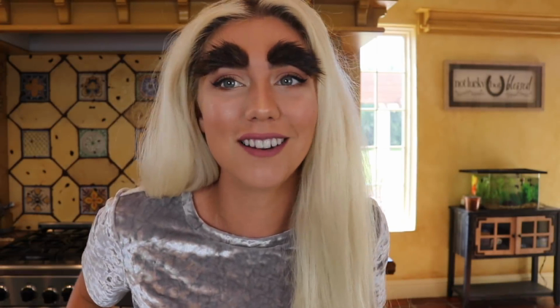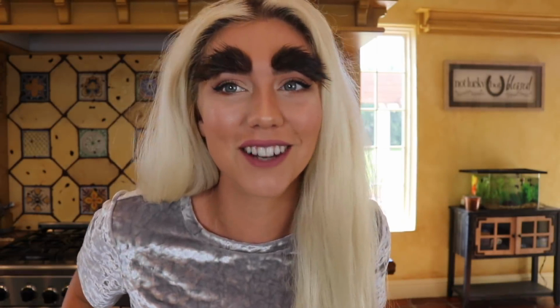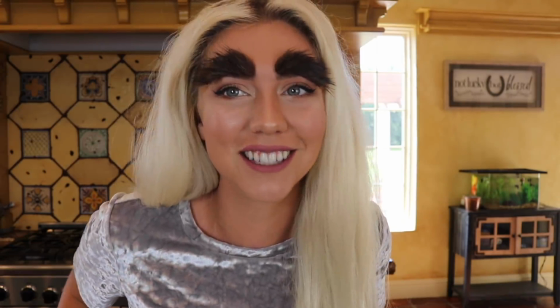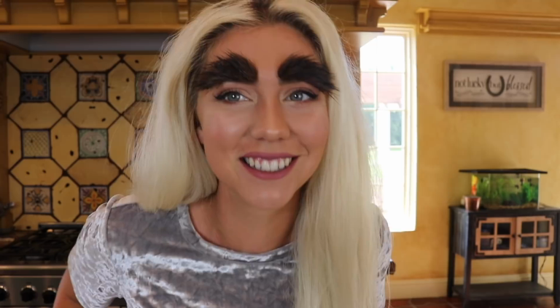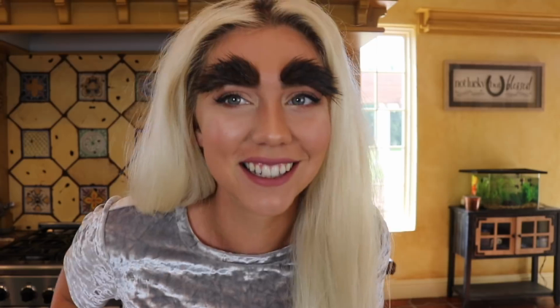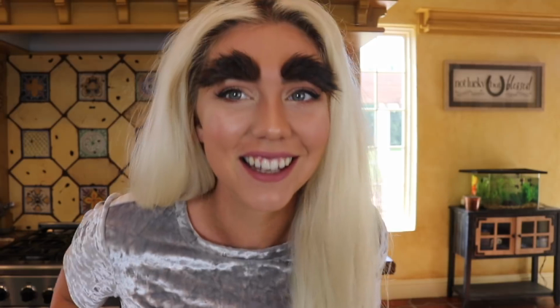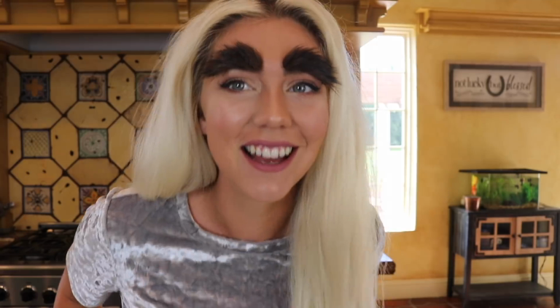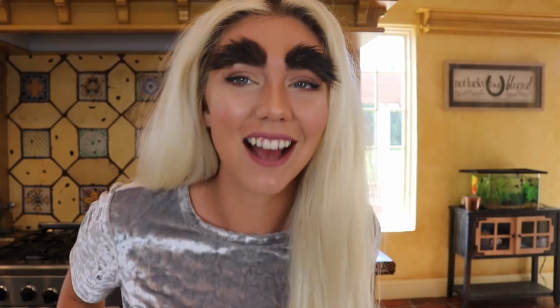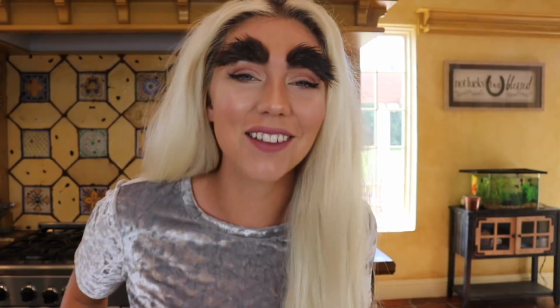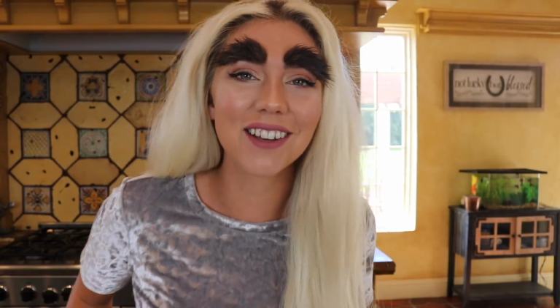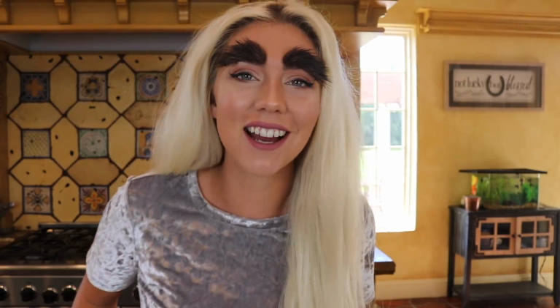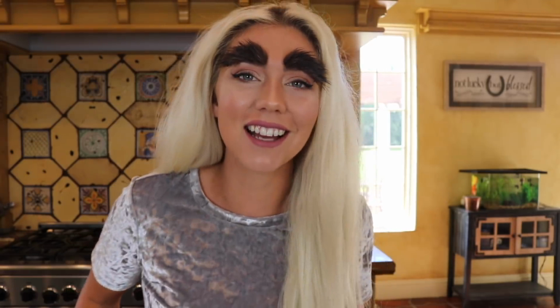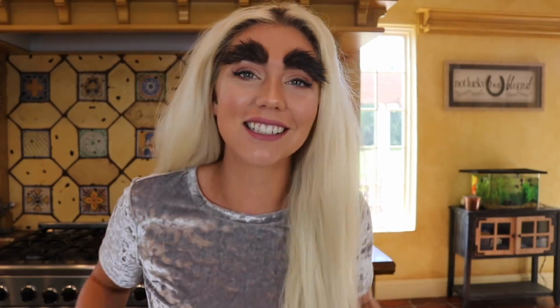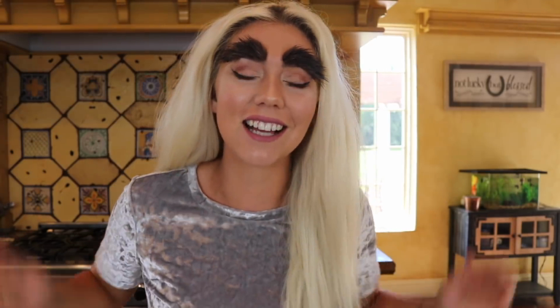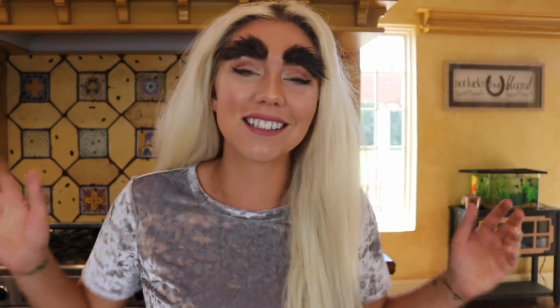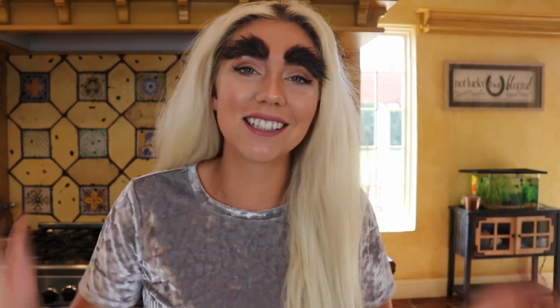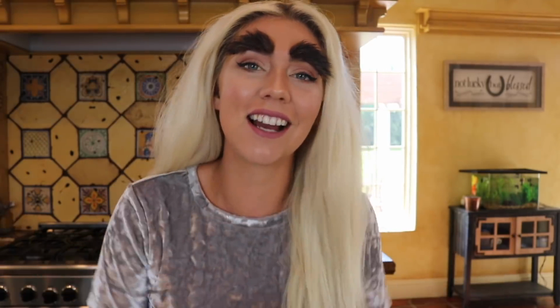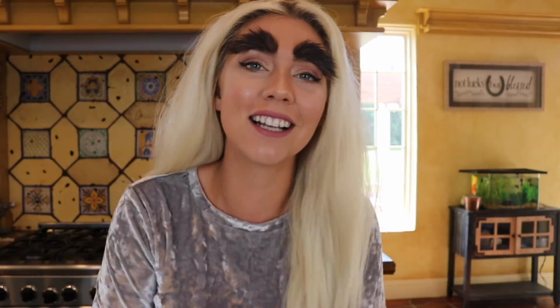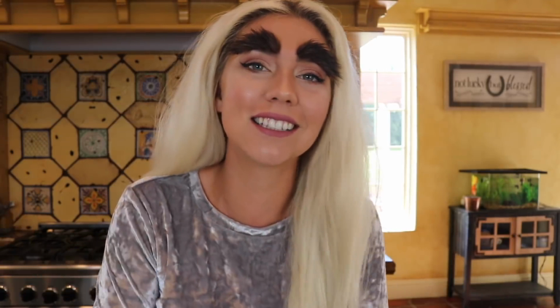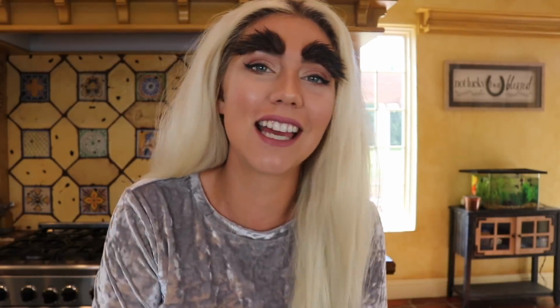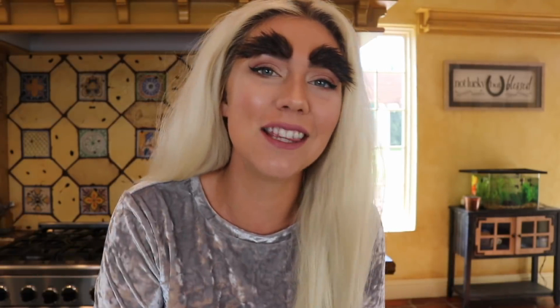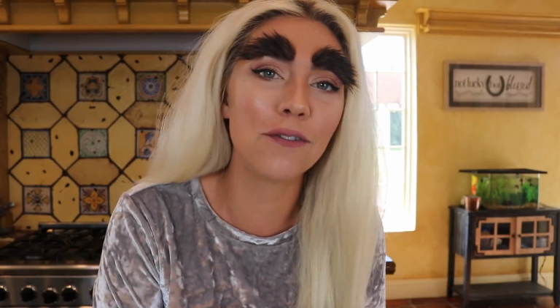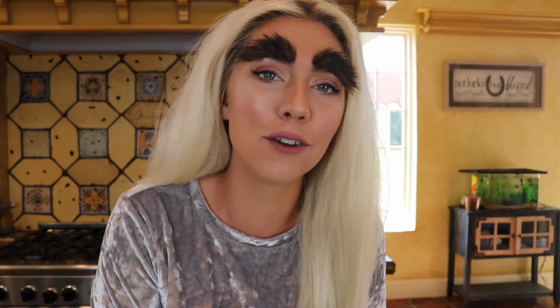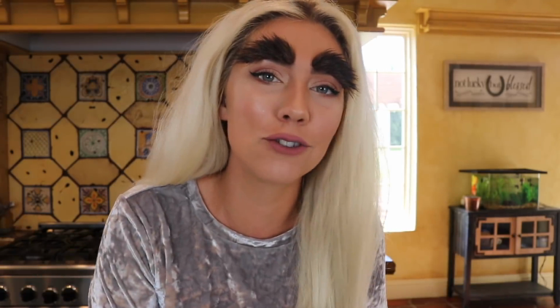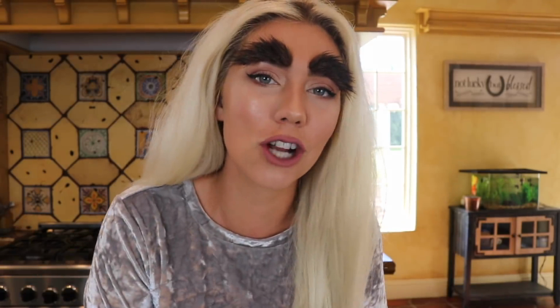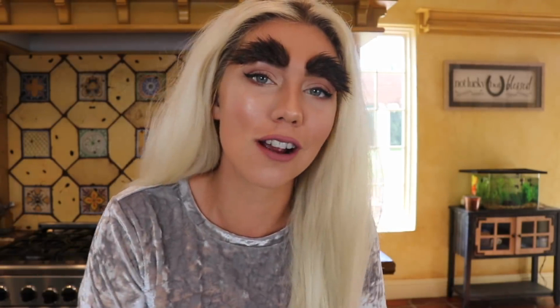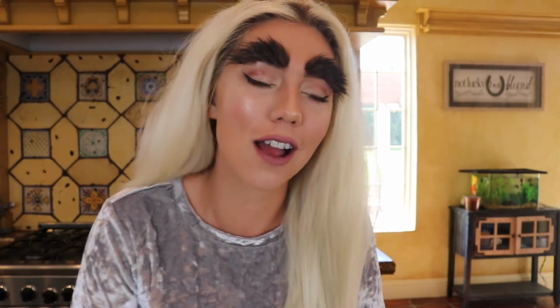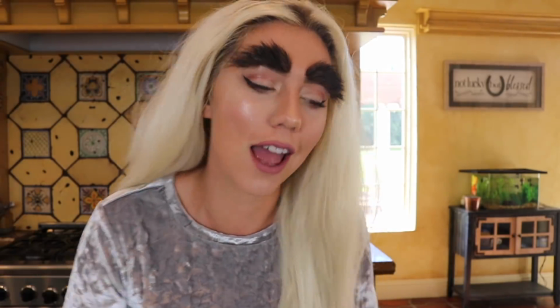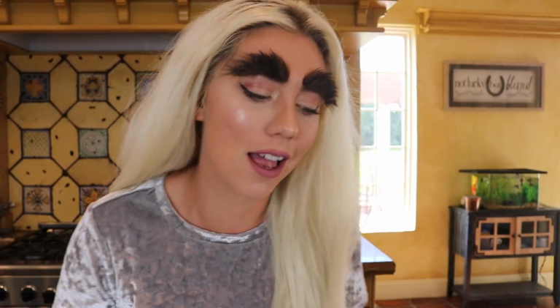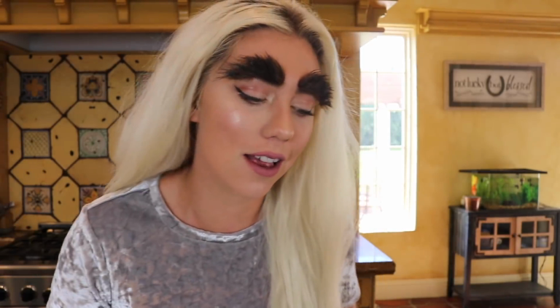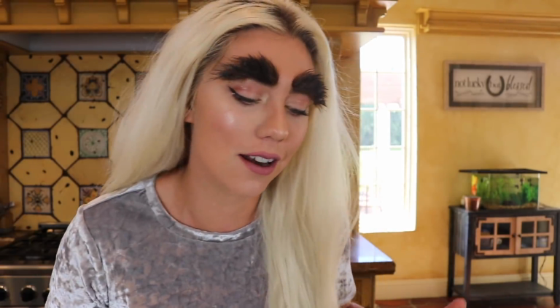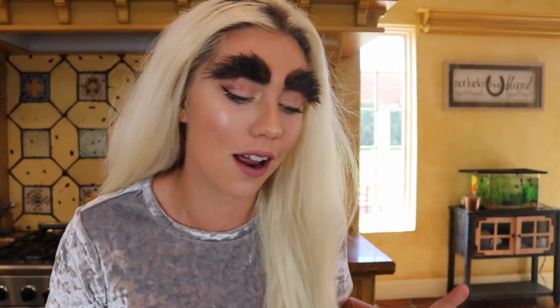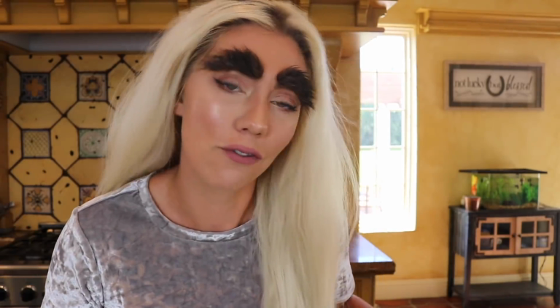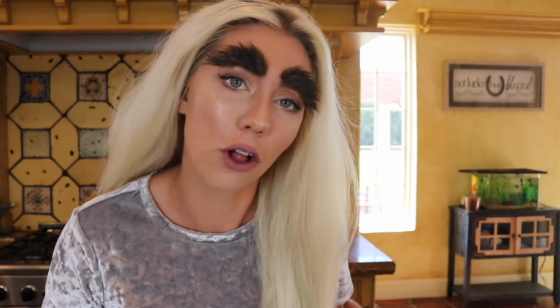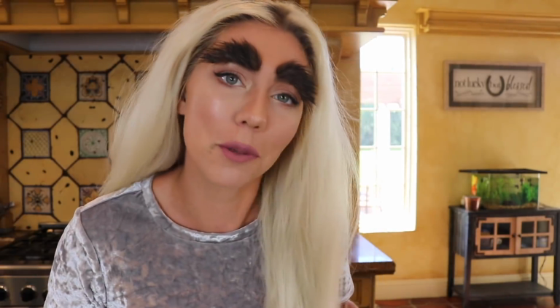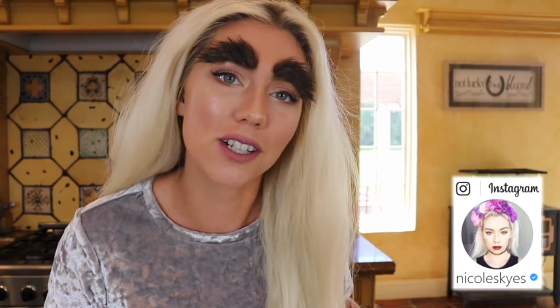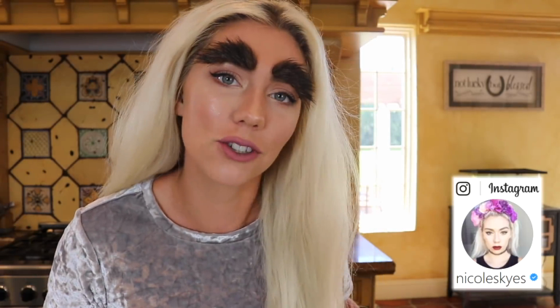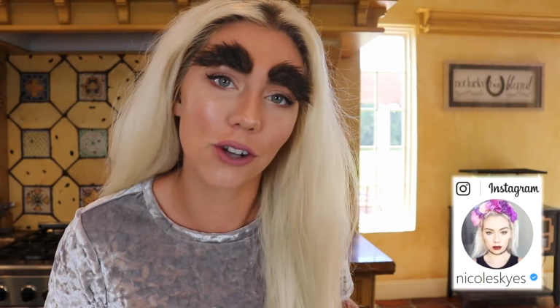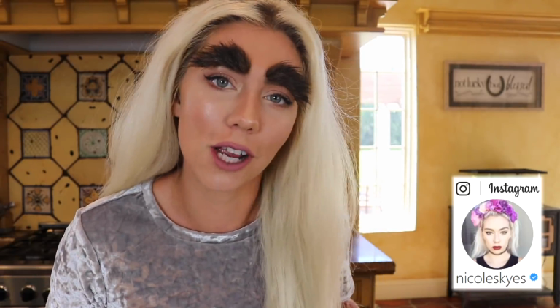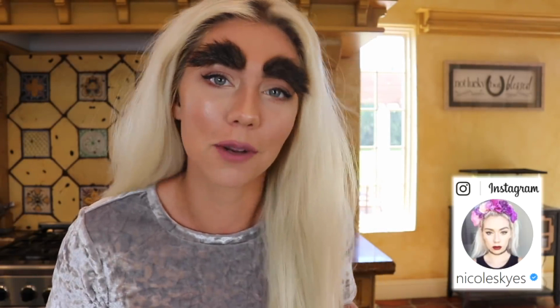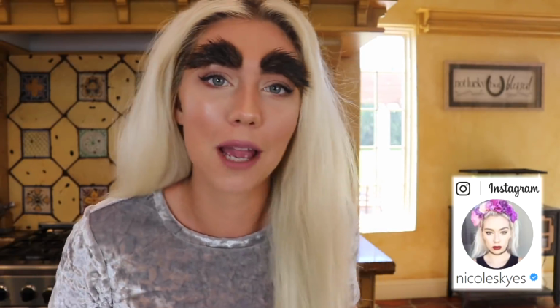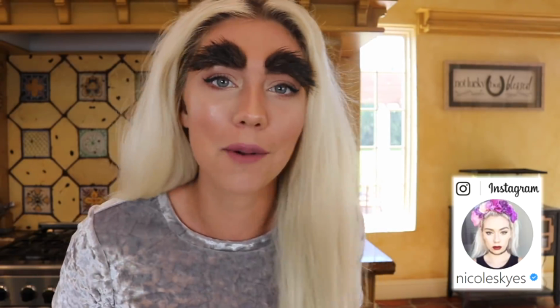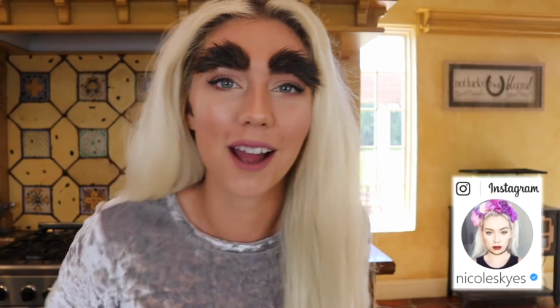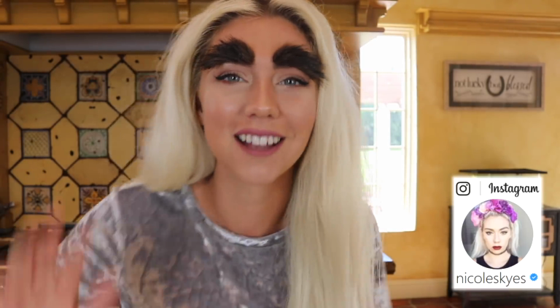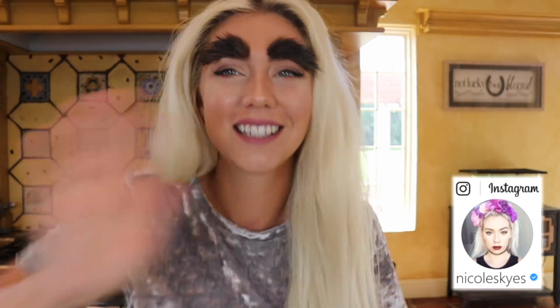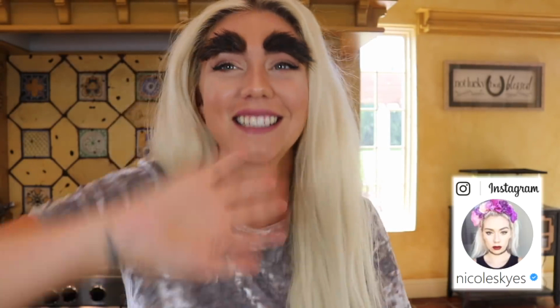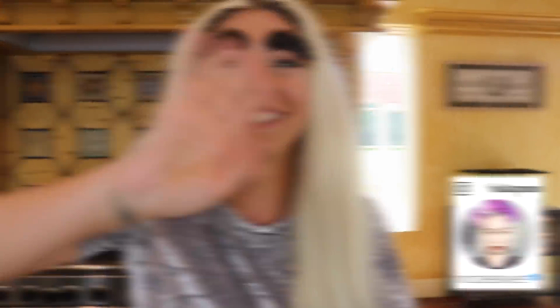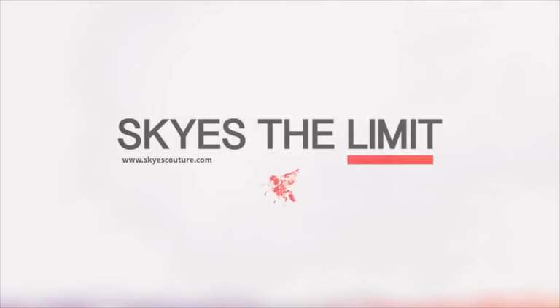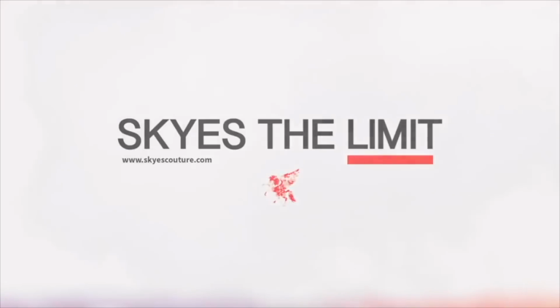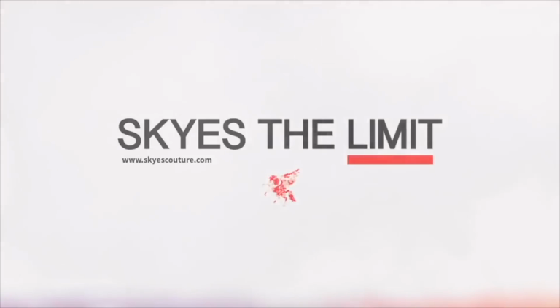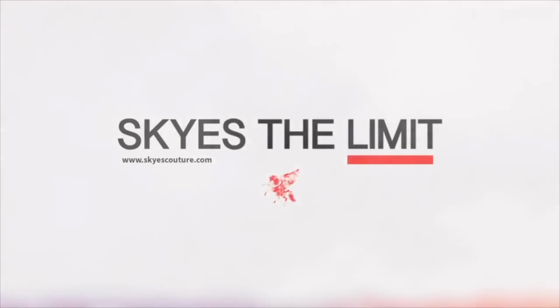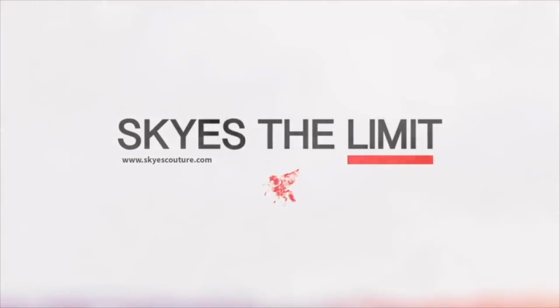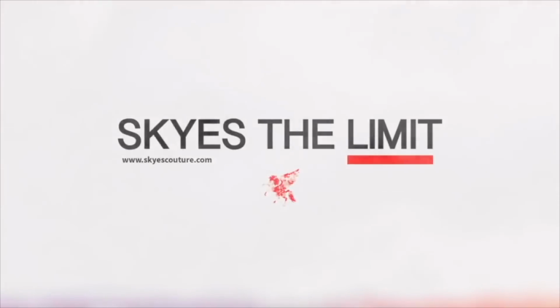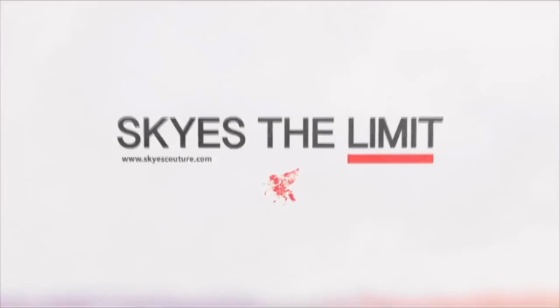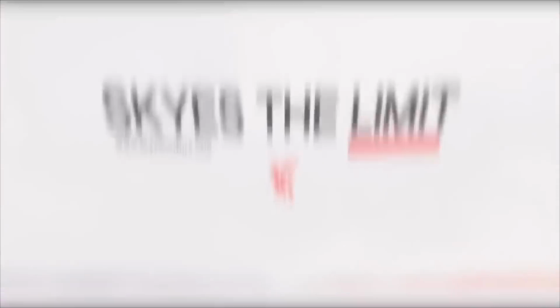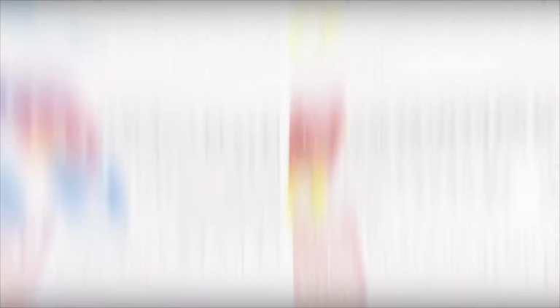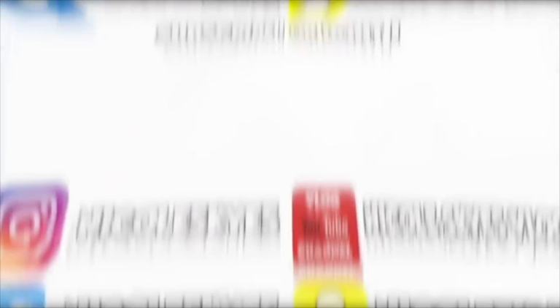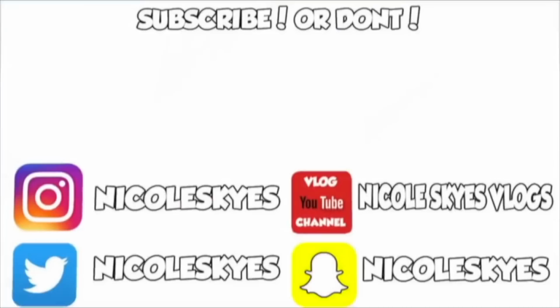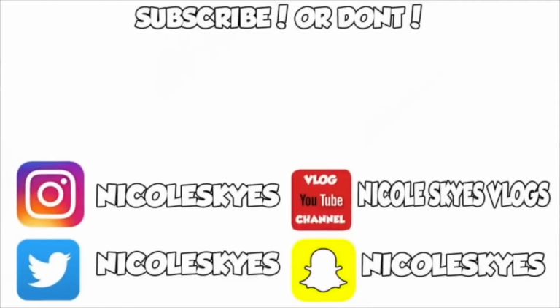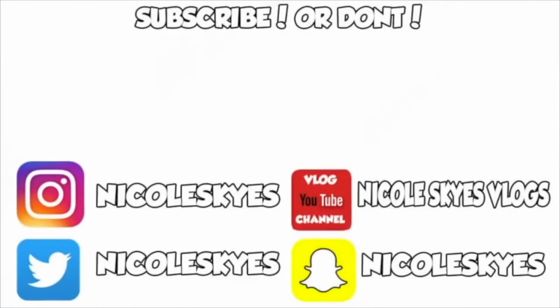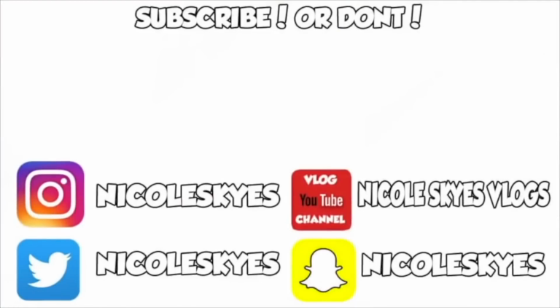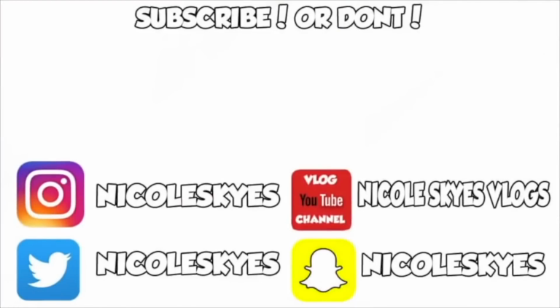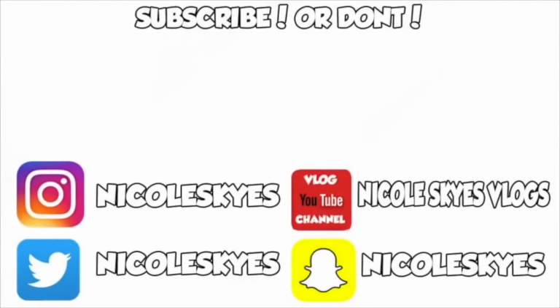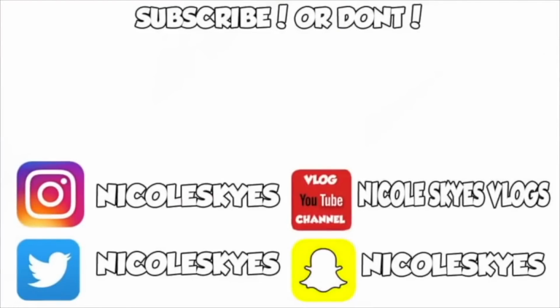Anyways, I love you guys. I'll see you guys in the future and follow me on Instagram. Okay, bye!